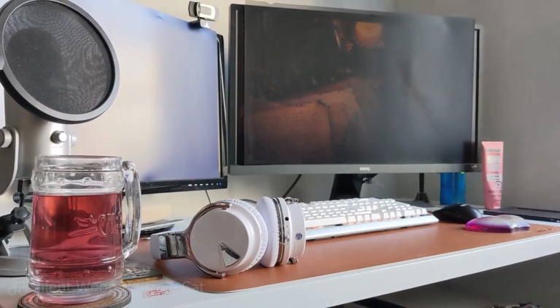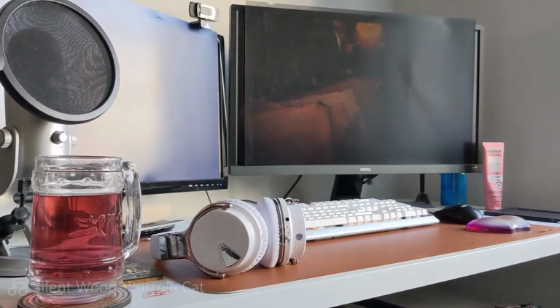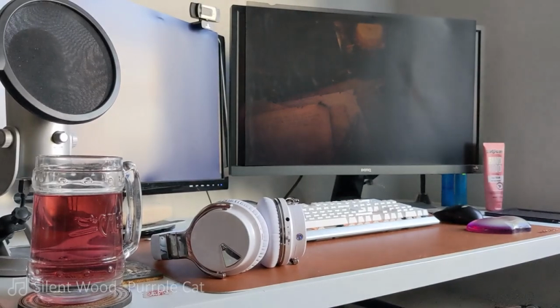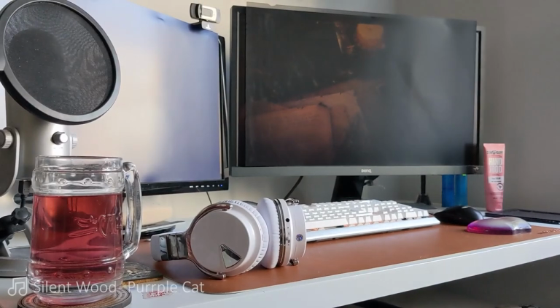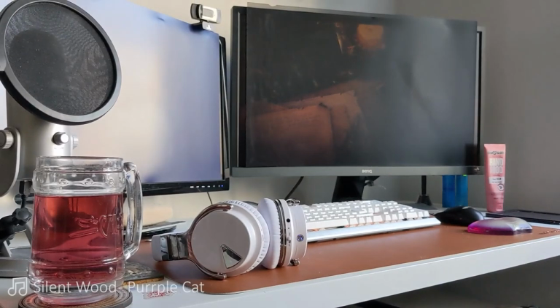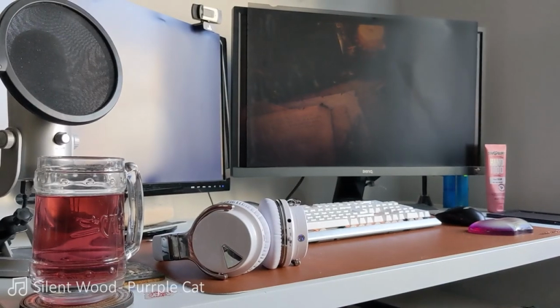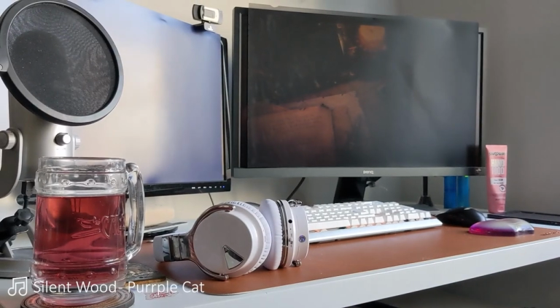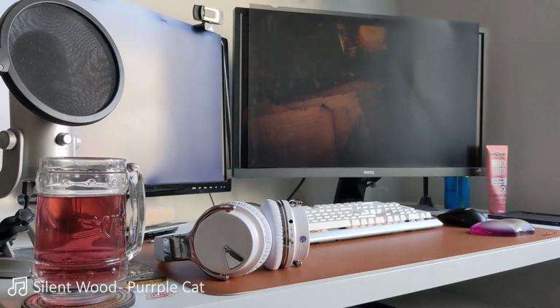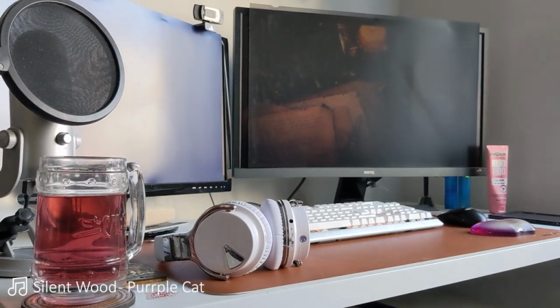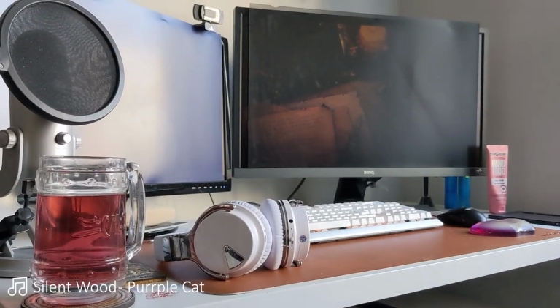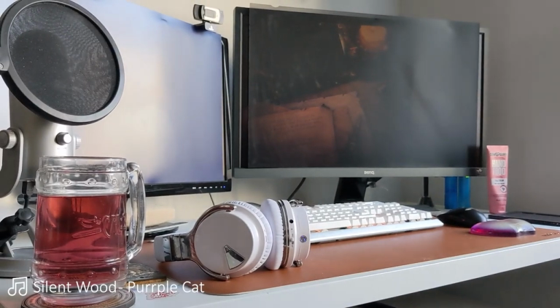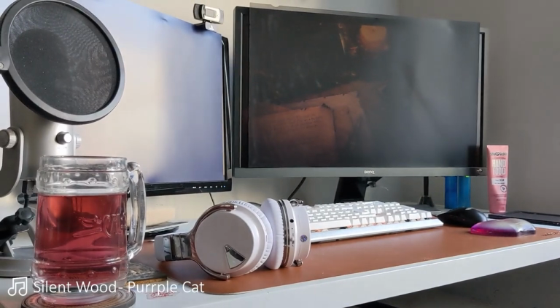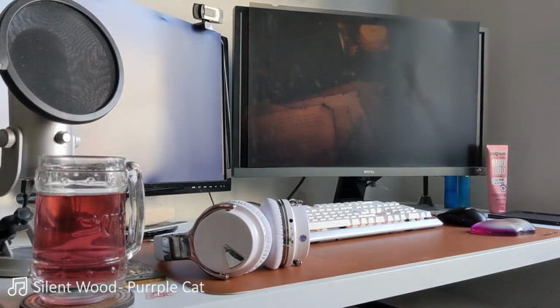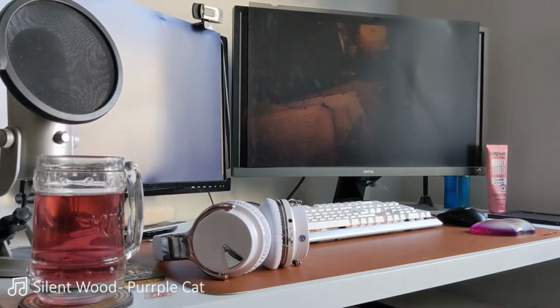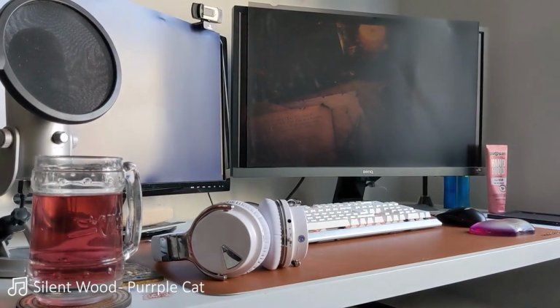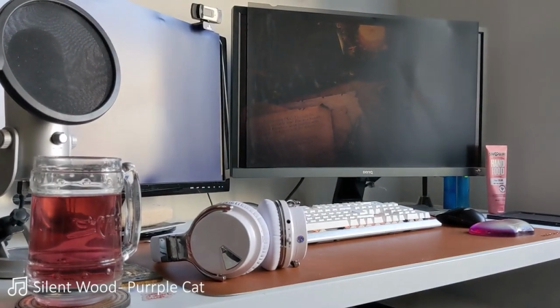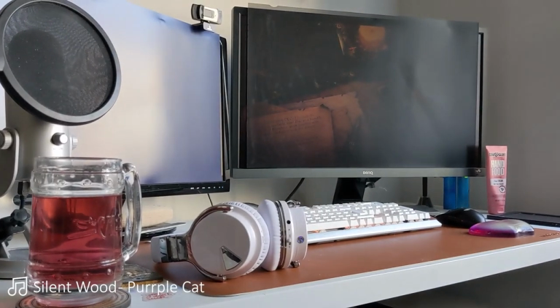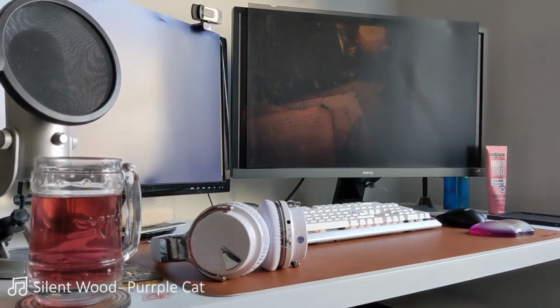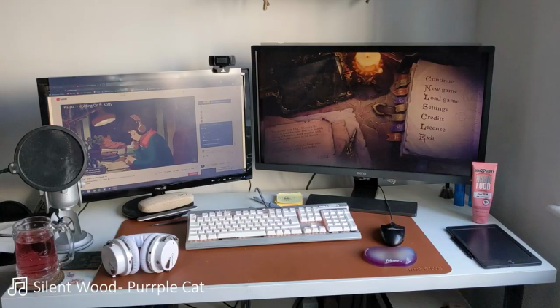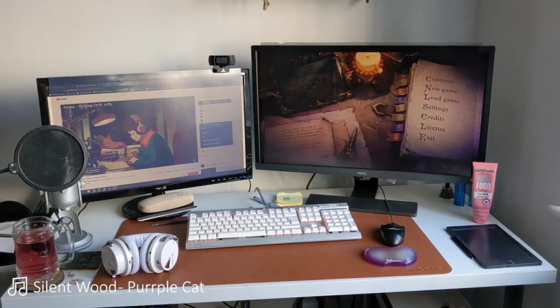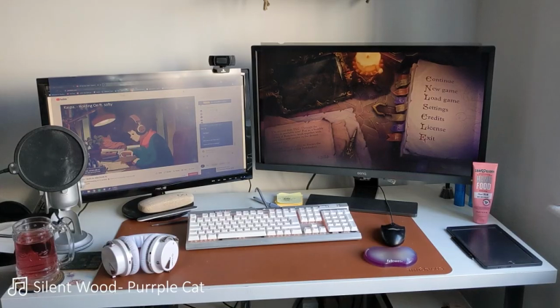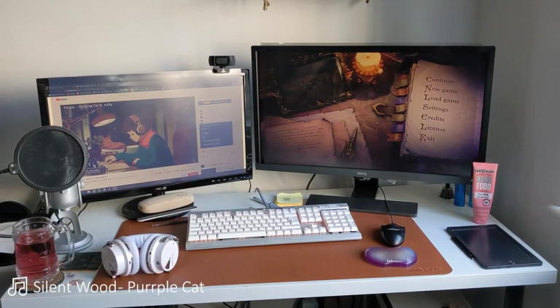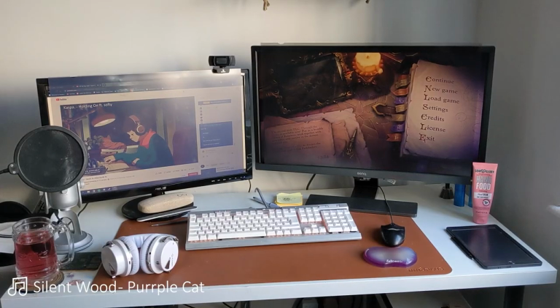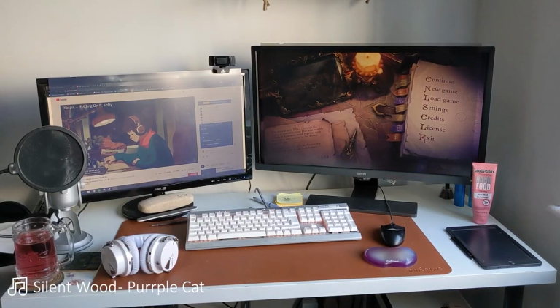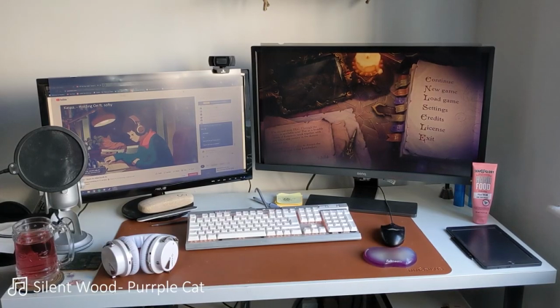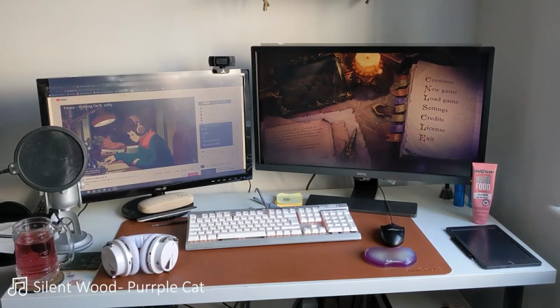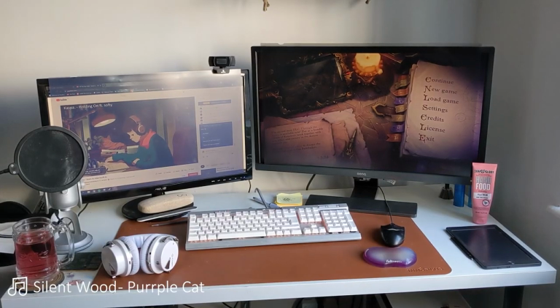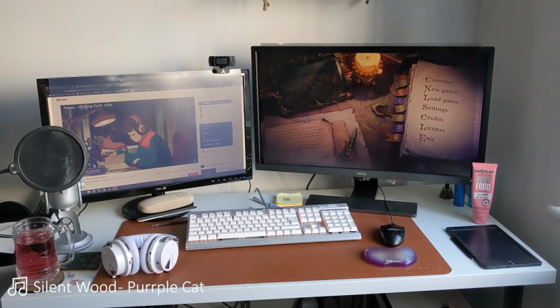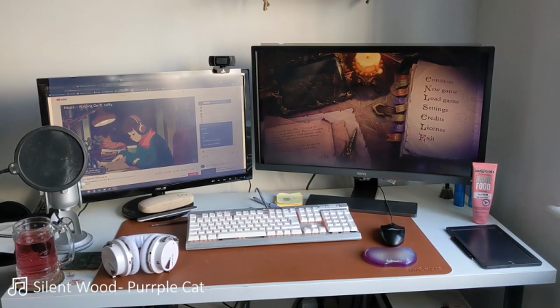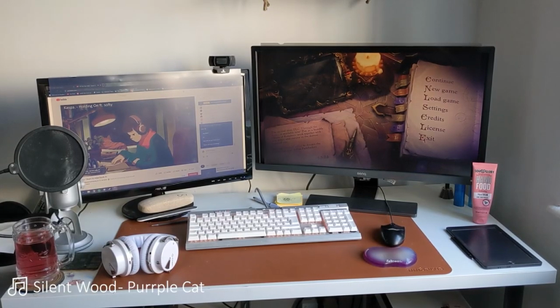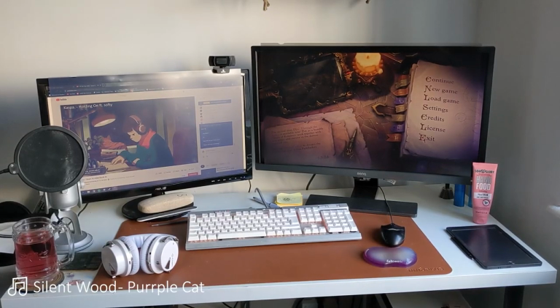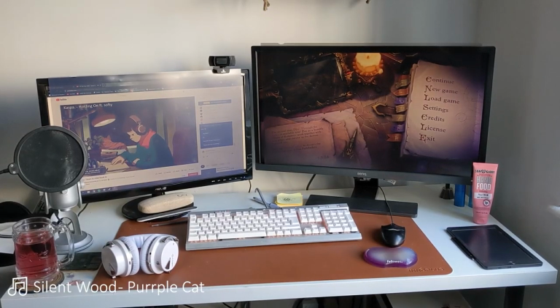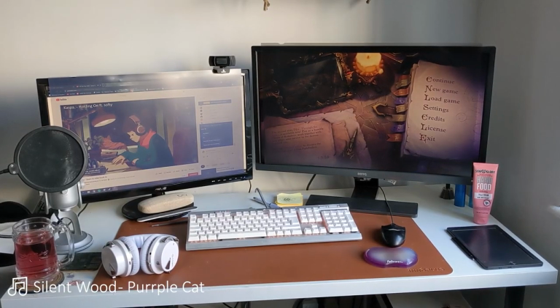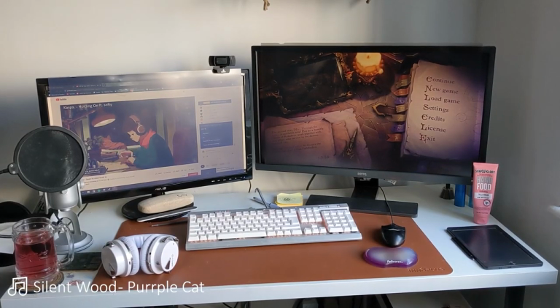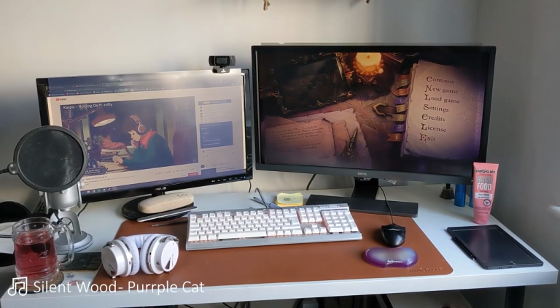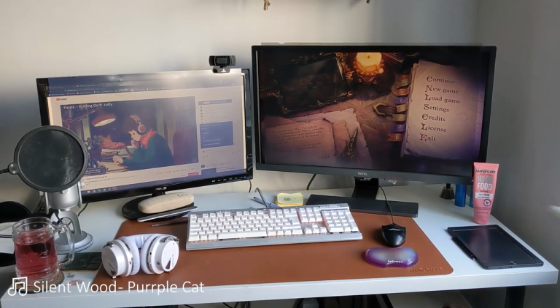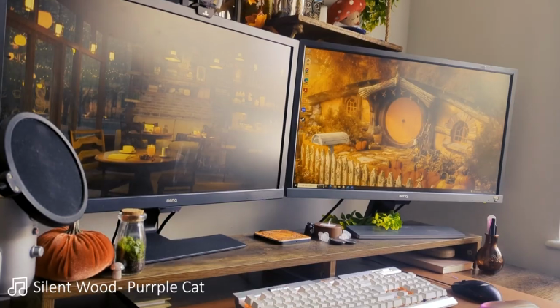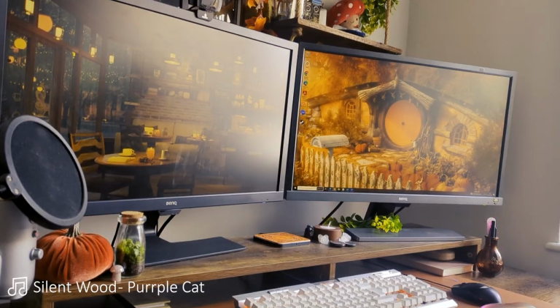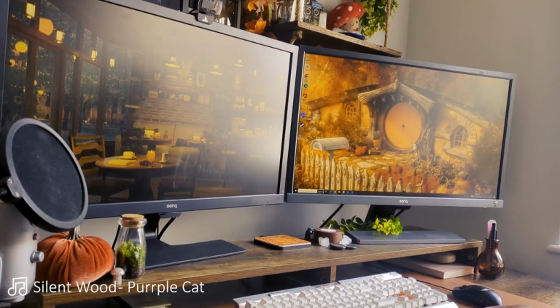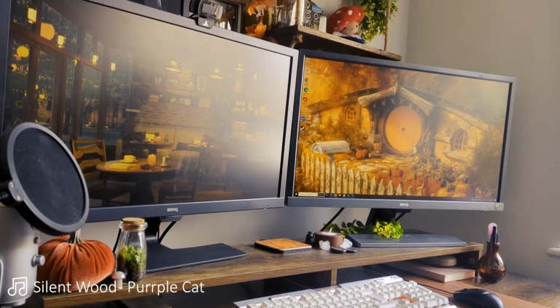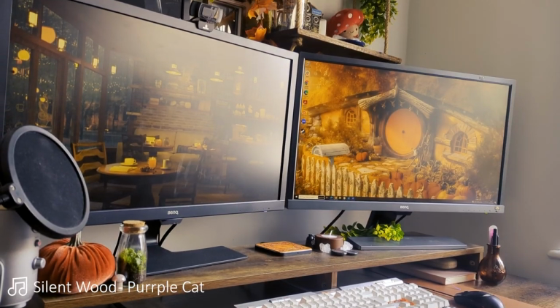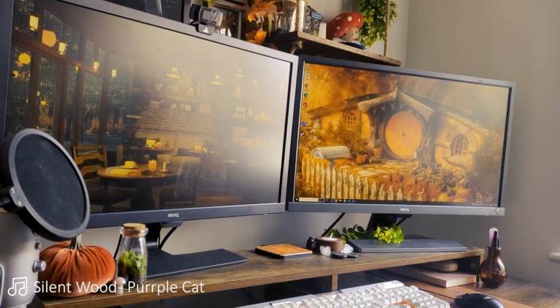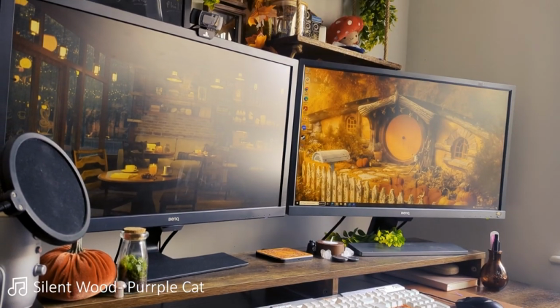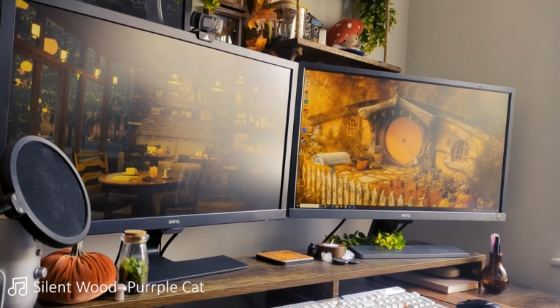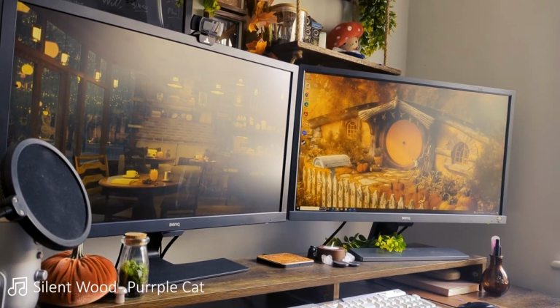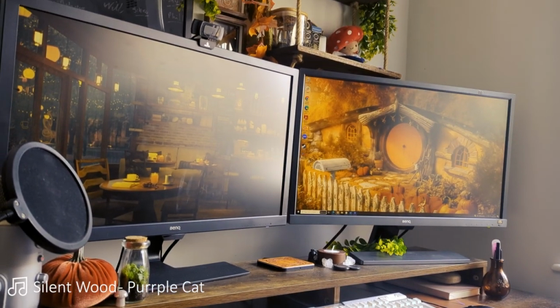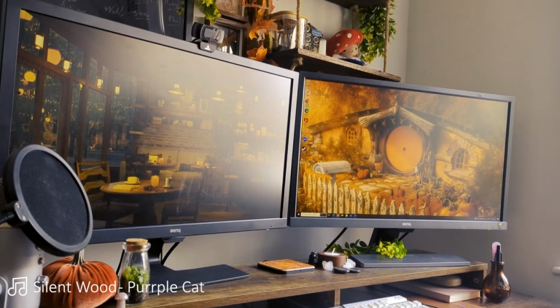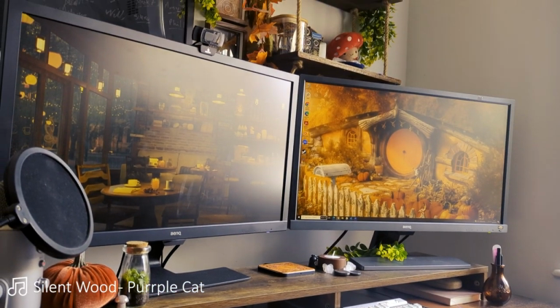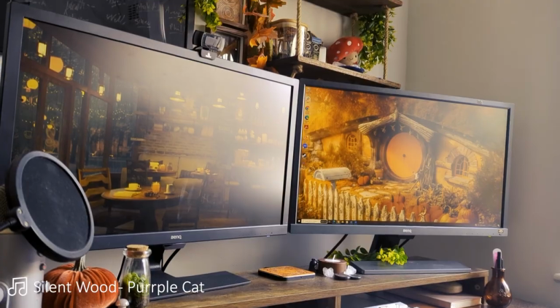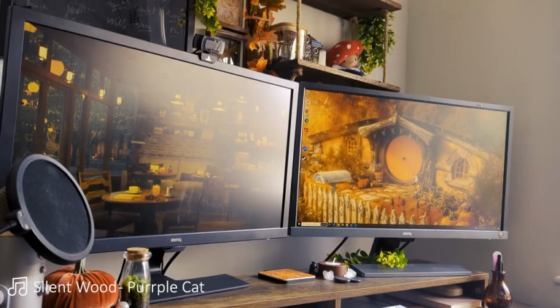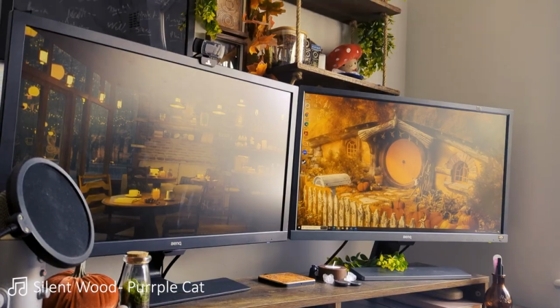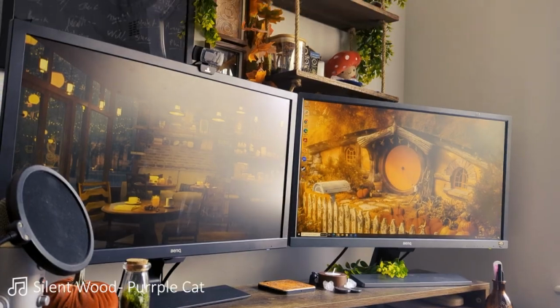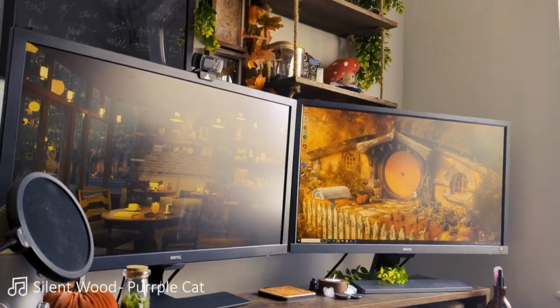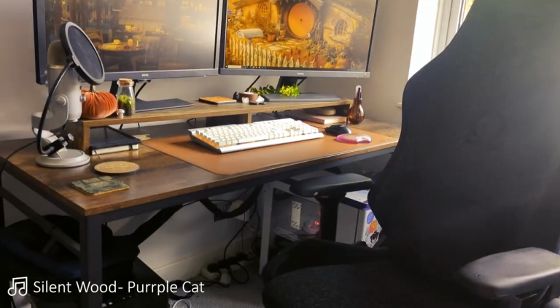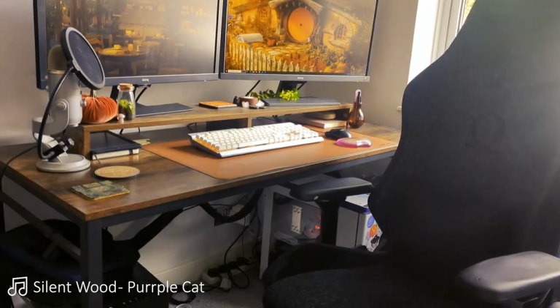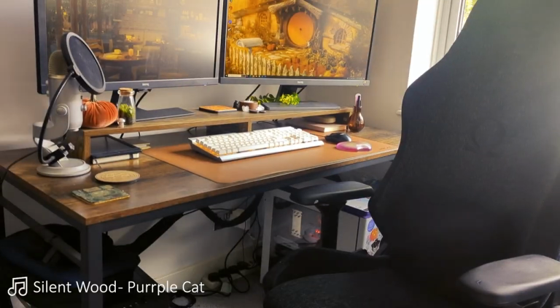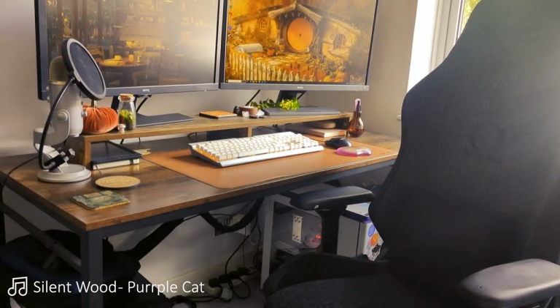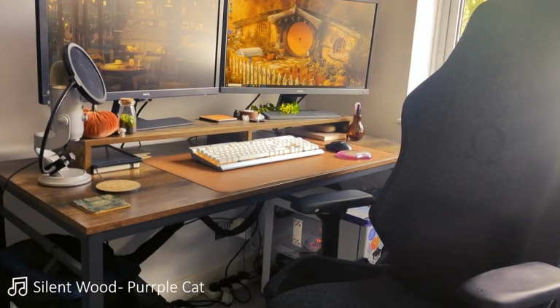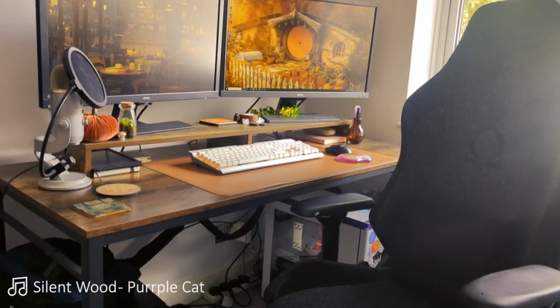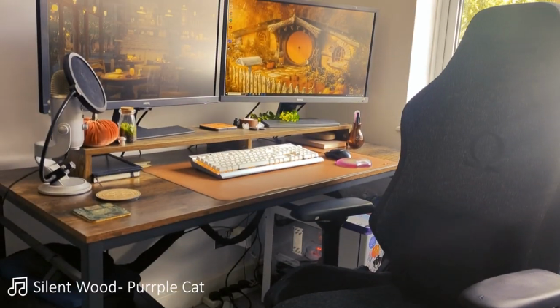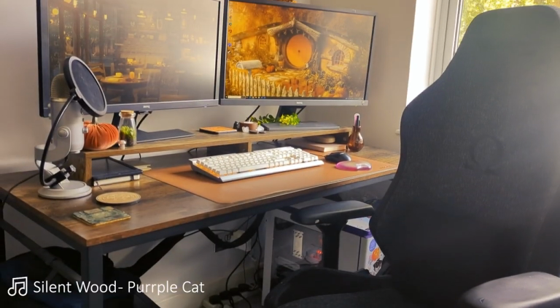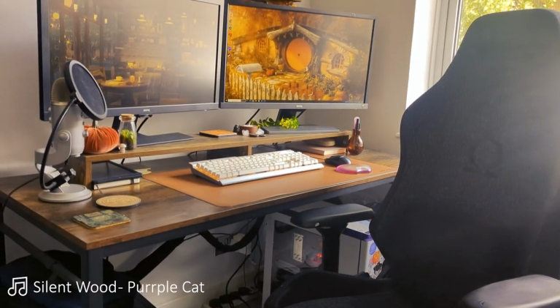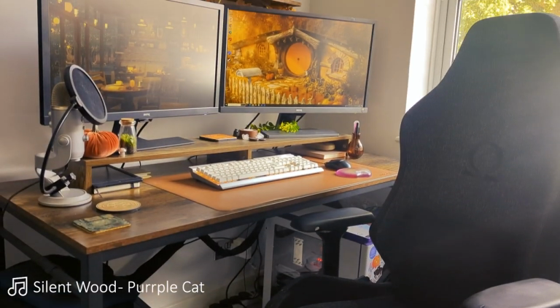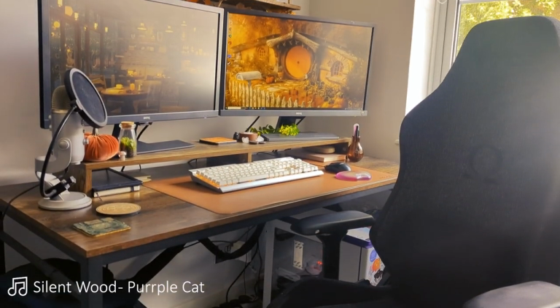Over the past year I have renovated my desk place to go from this to this, so if you want to see how, then keep on watching.